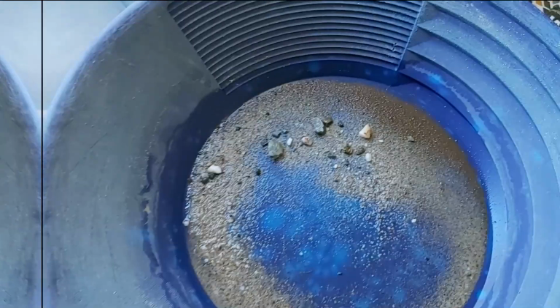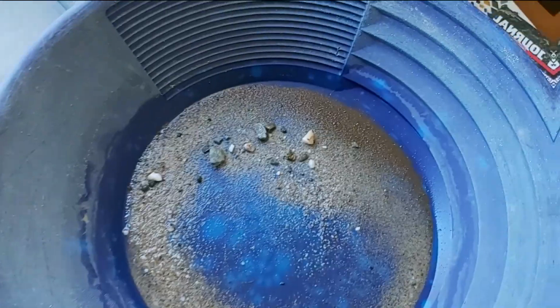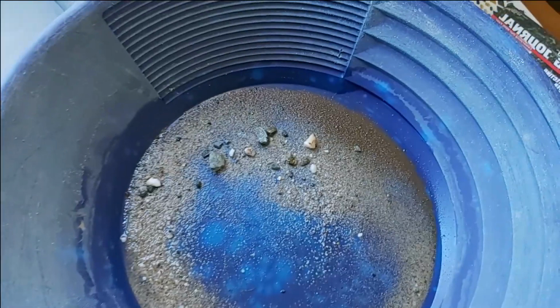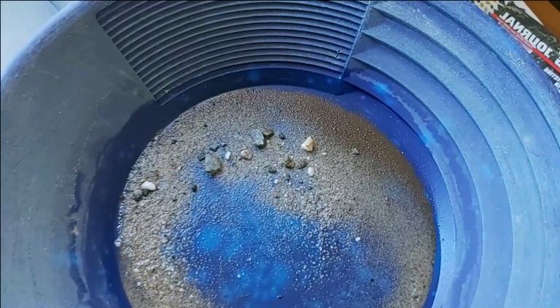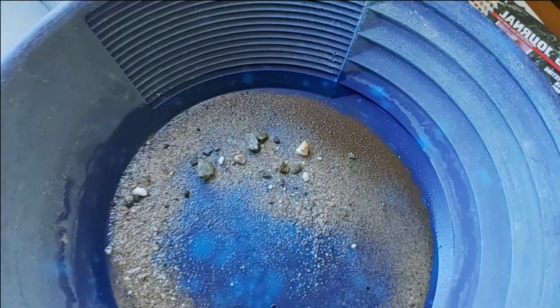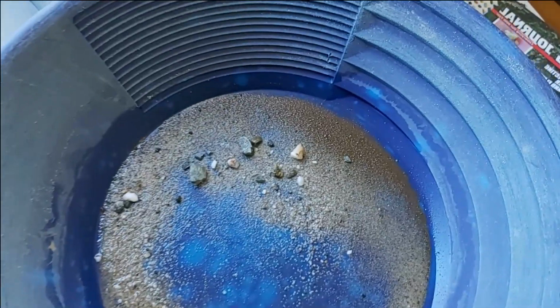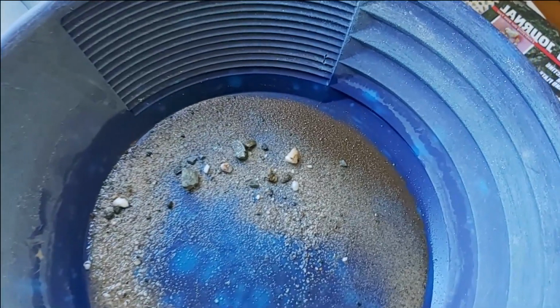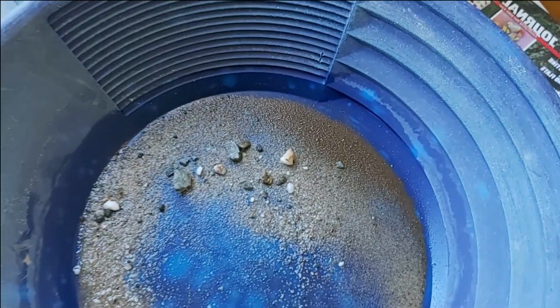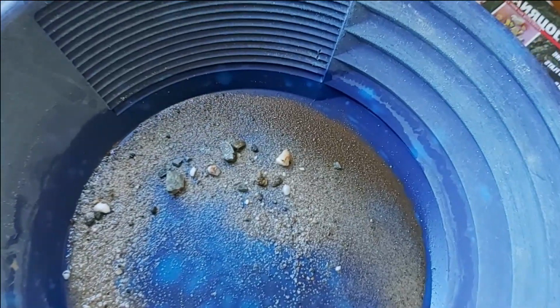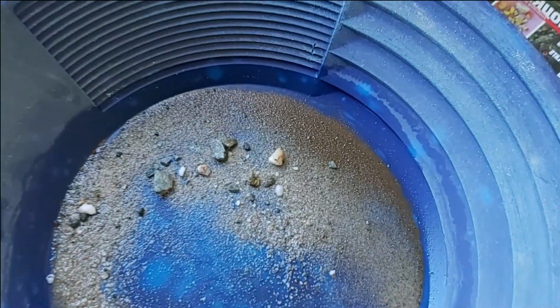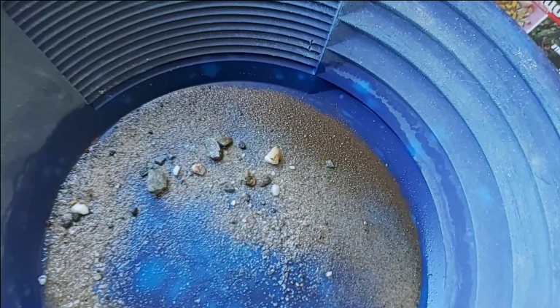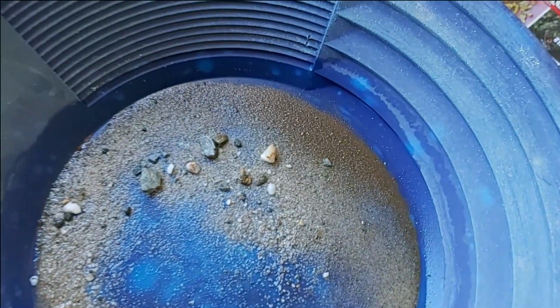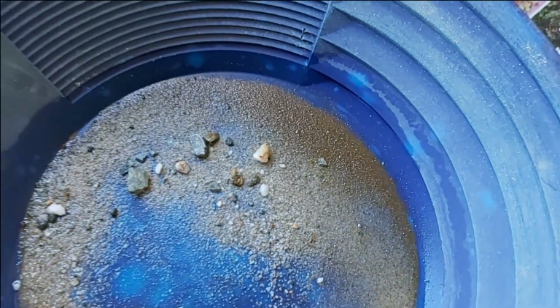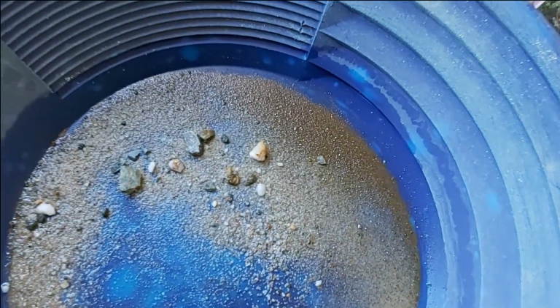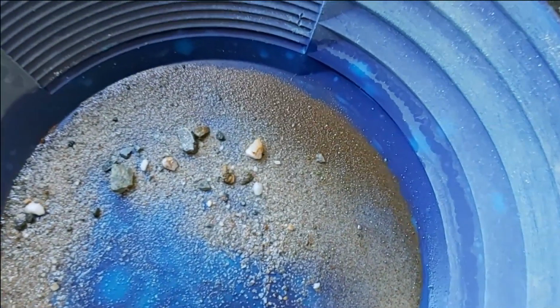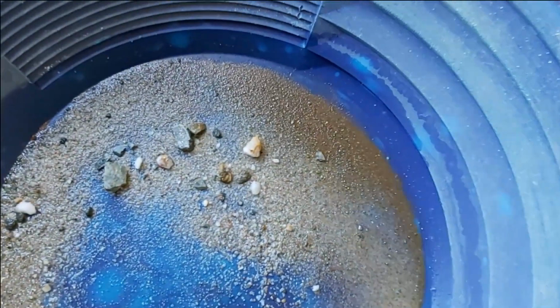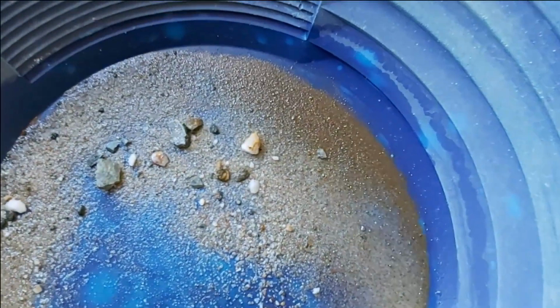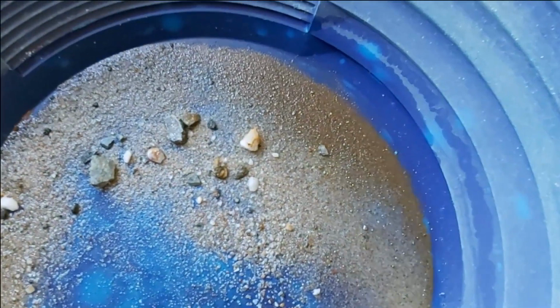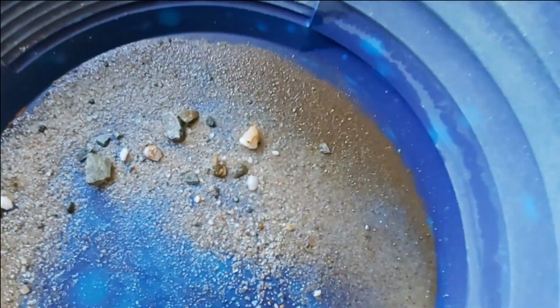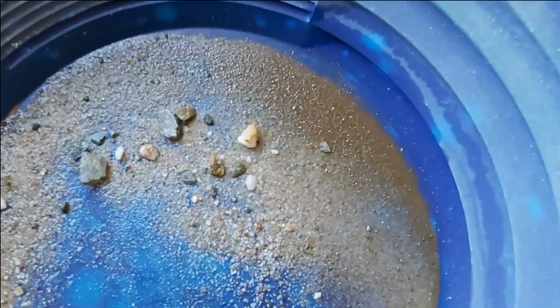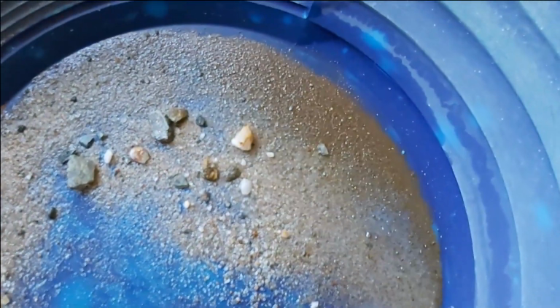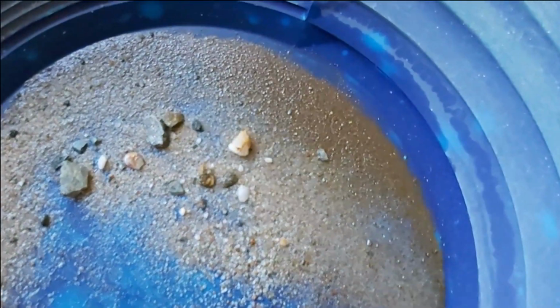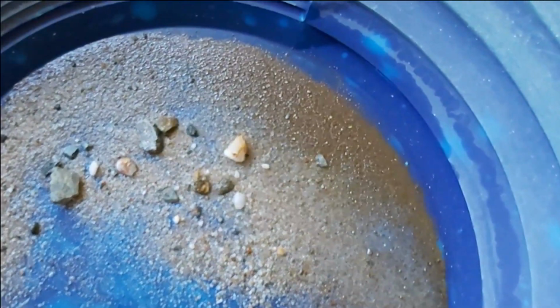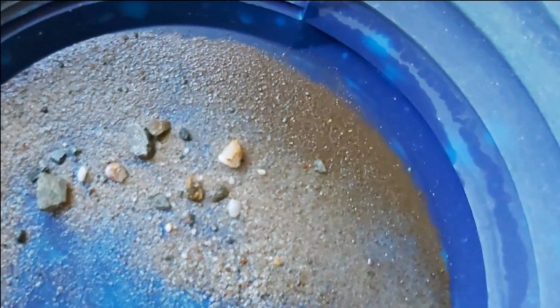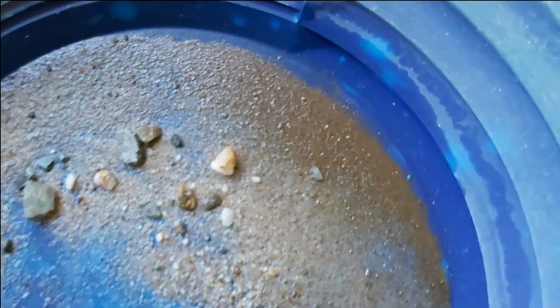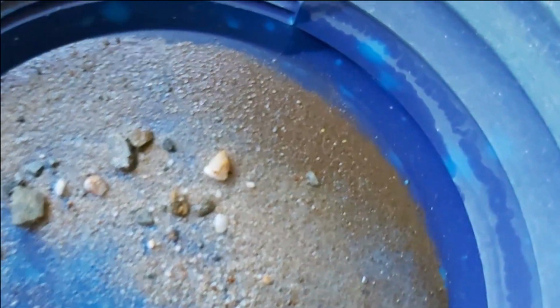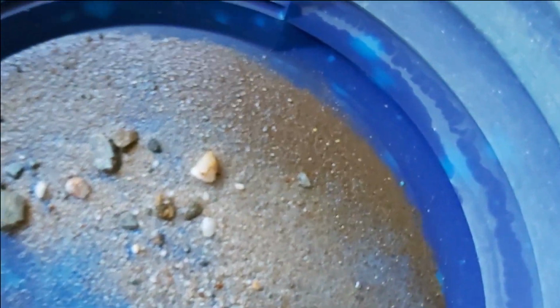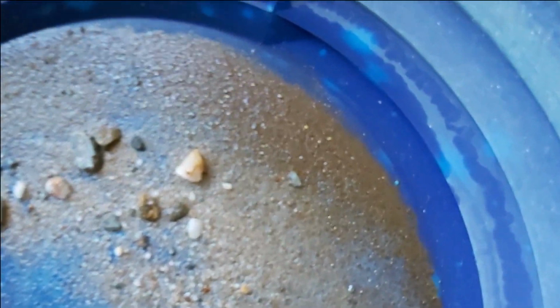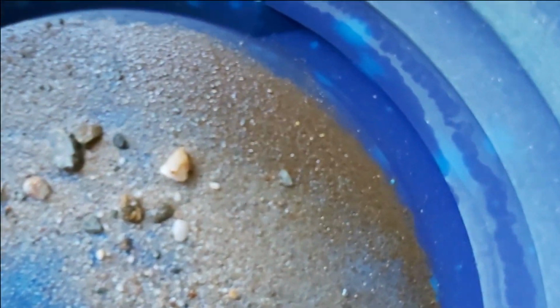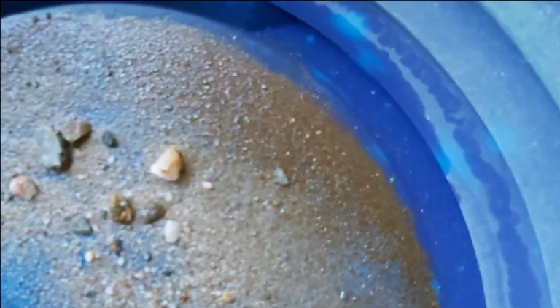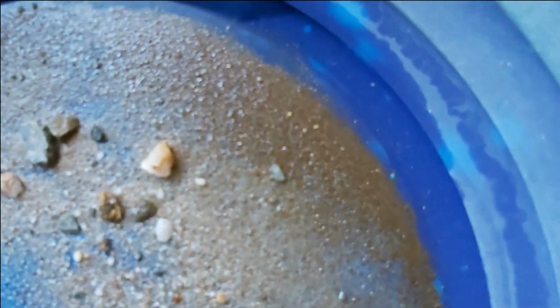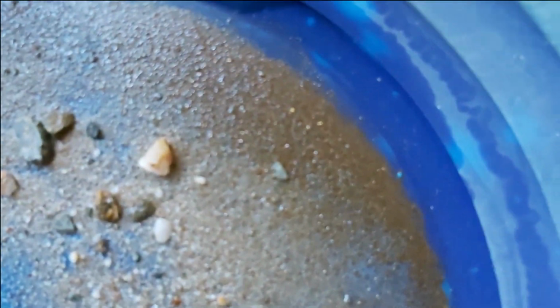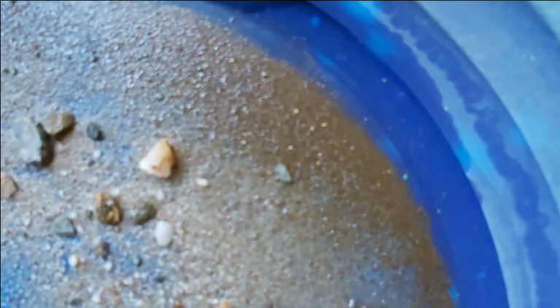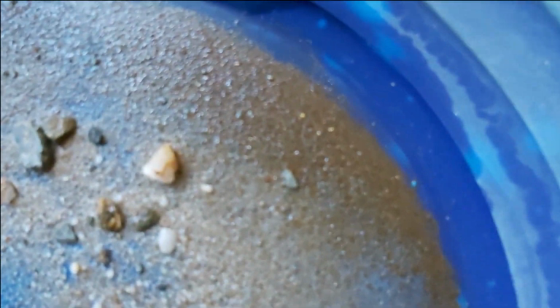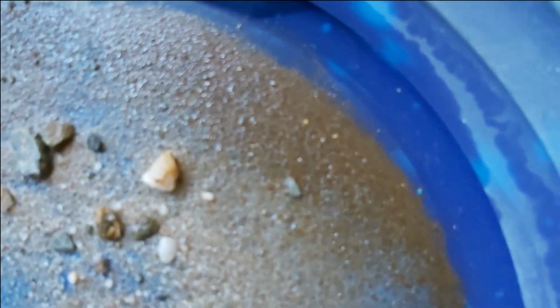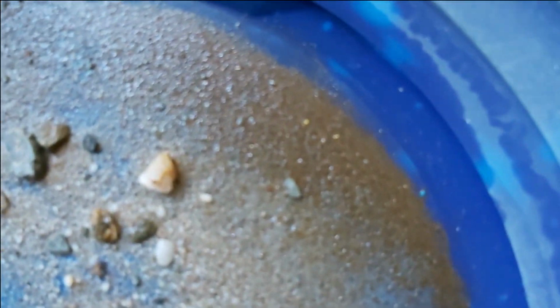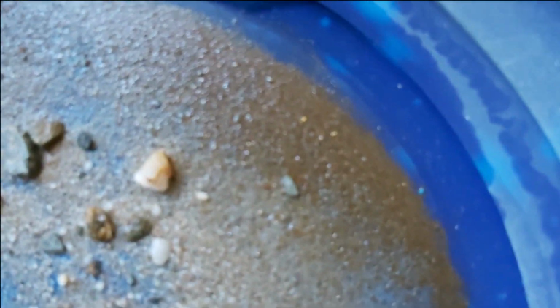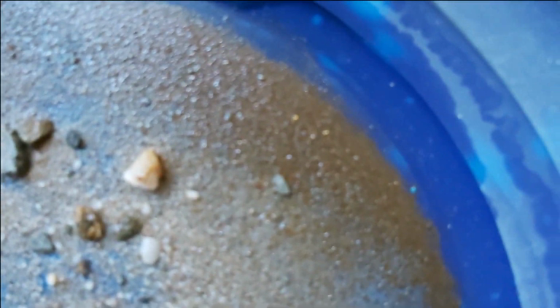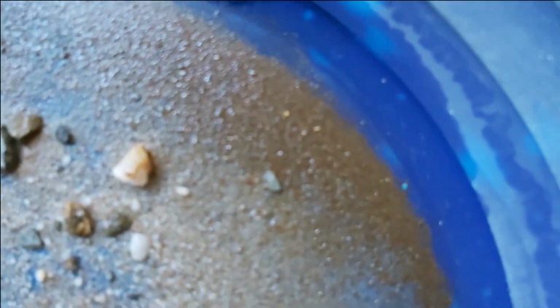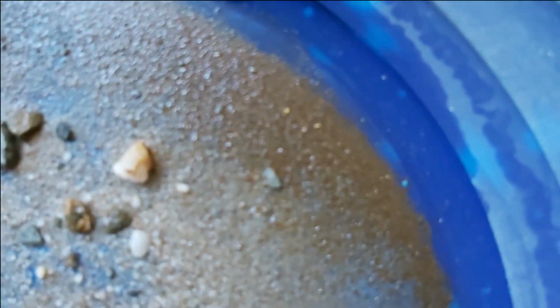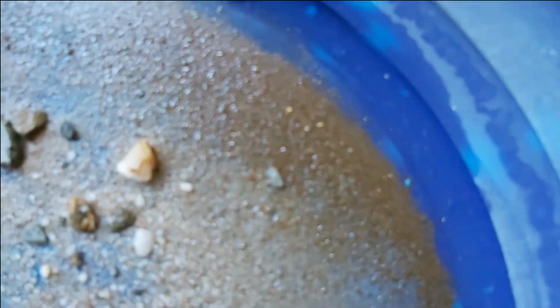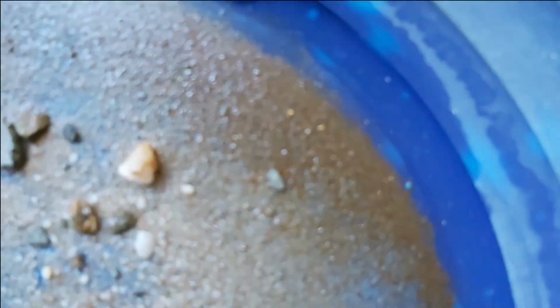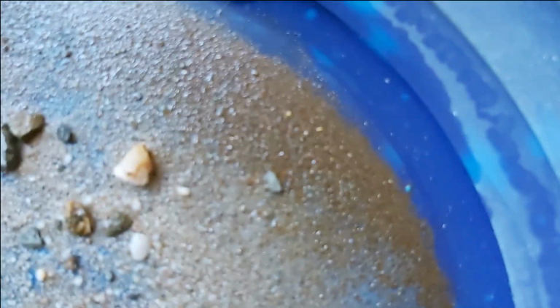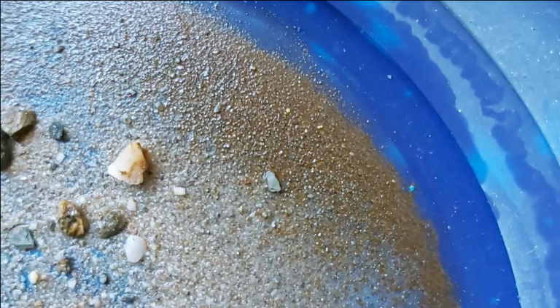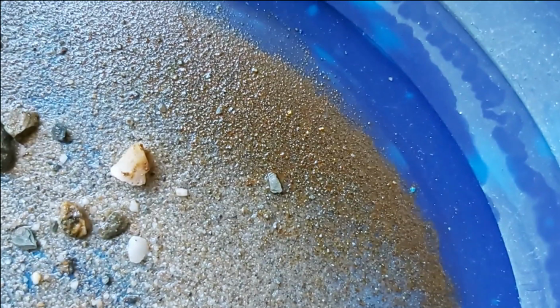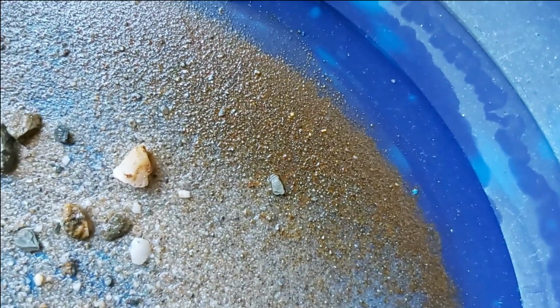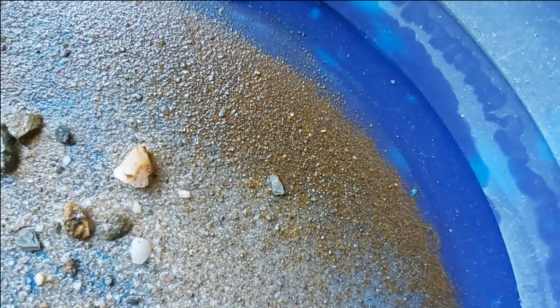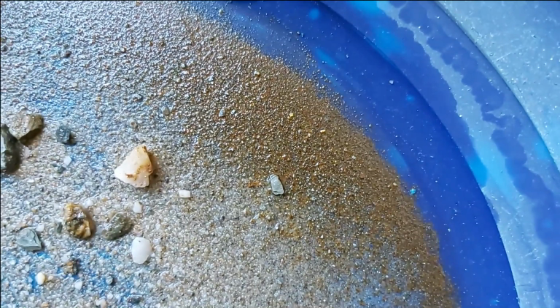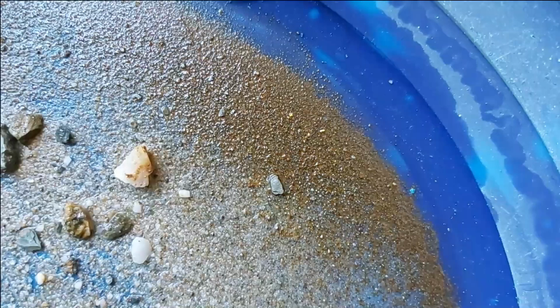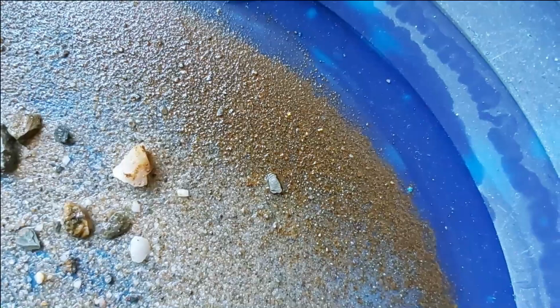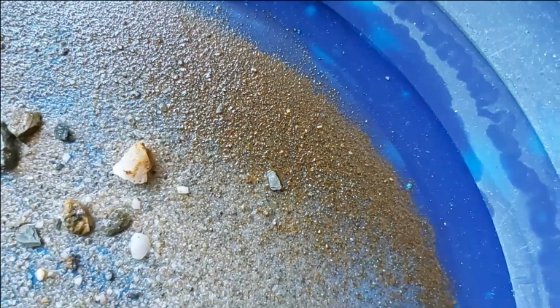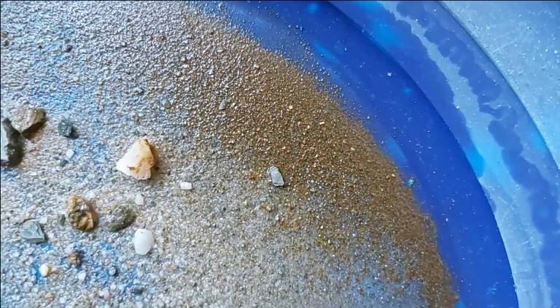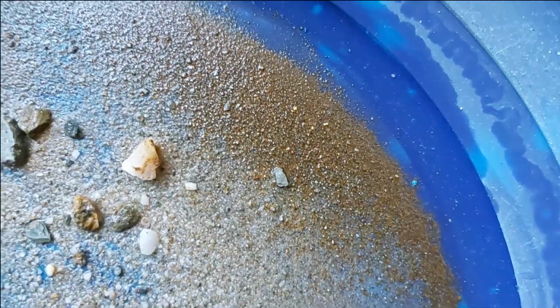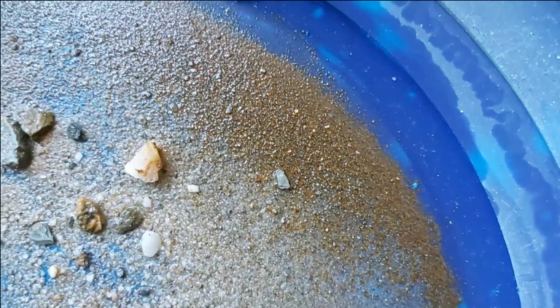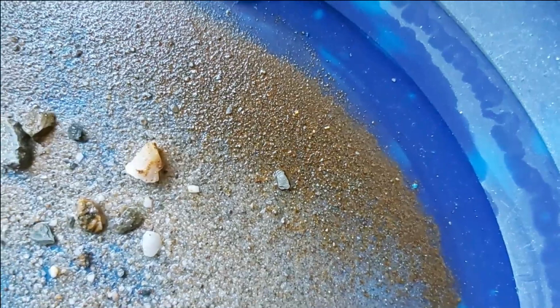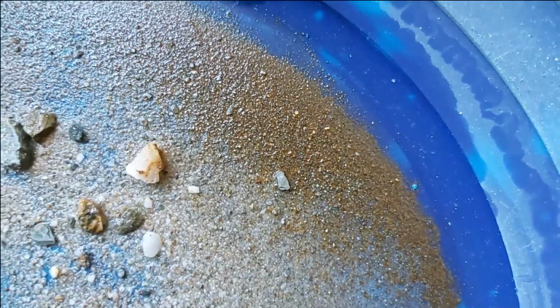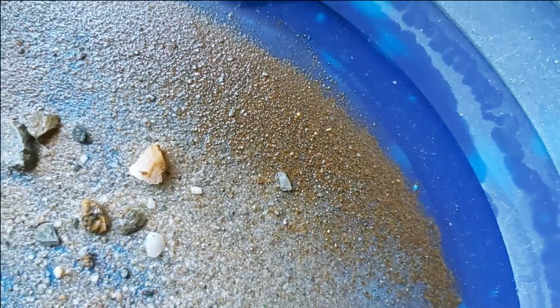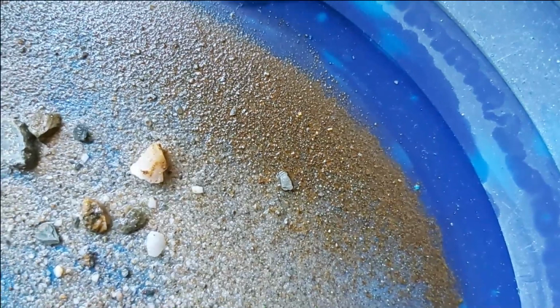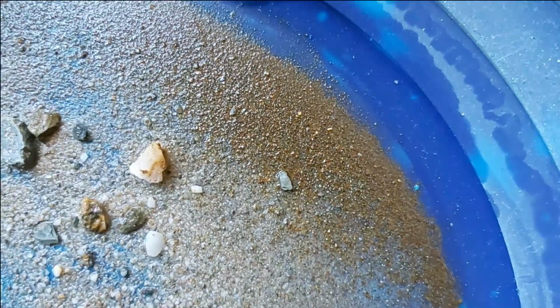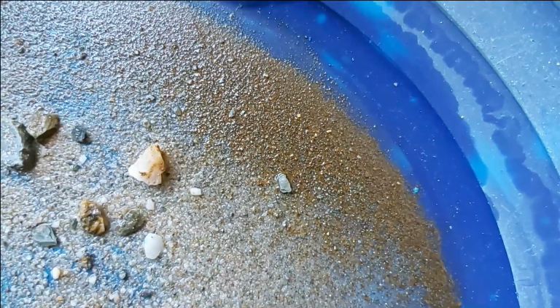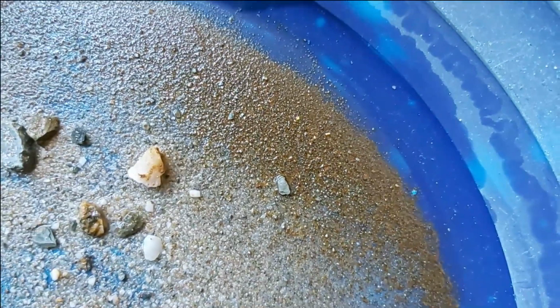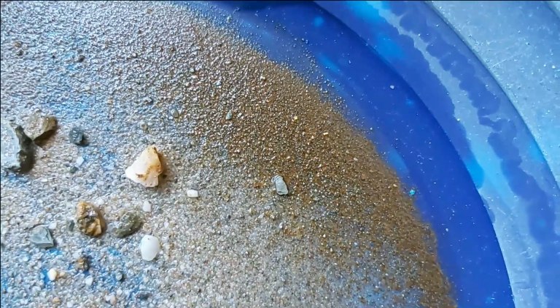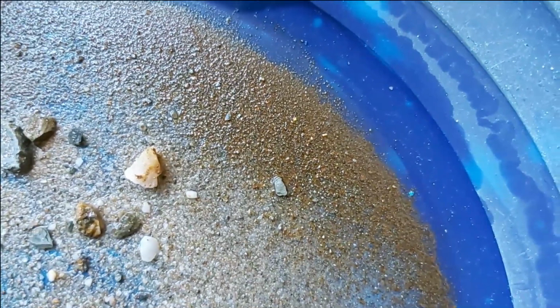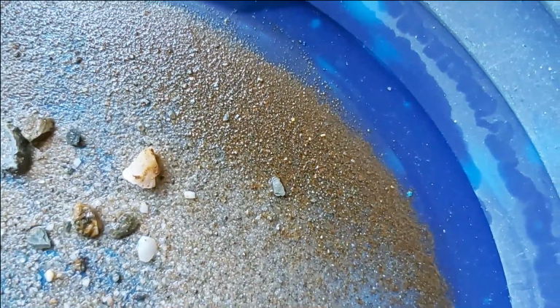Here we are 24 hours later. You can see all of those sulfides have oxidized out, so now we've got iron oxide.